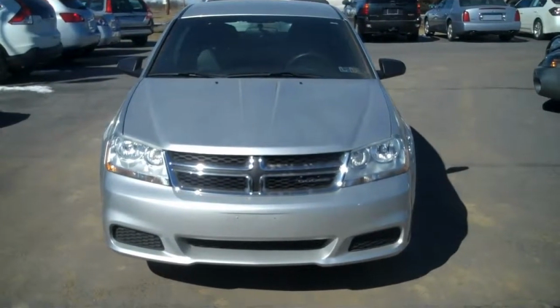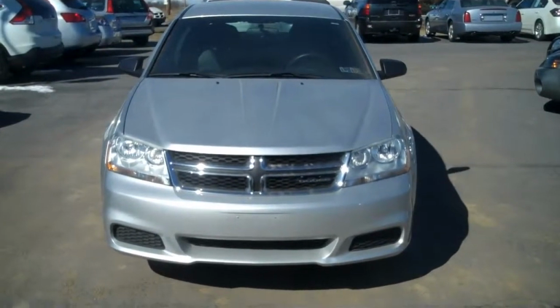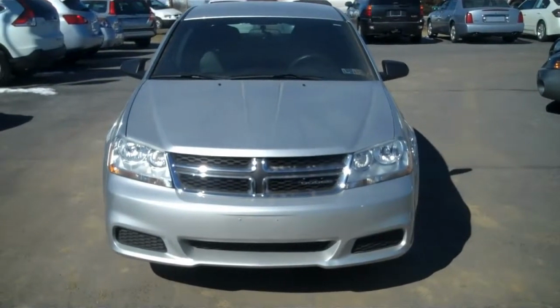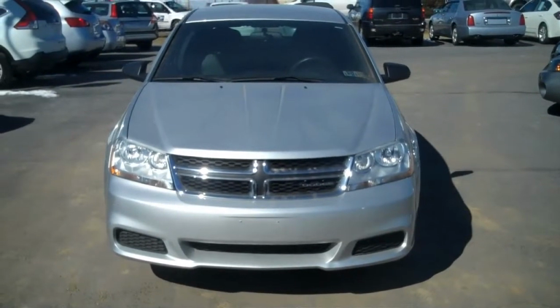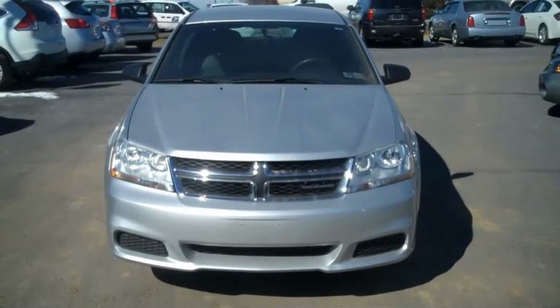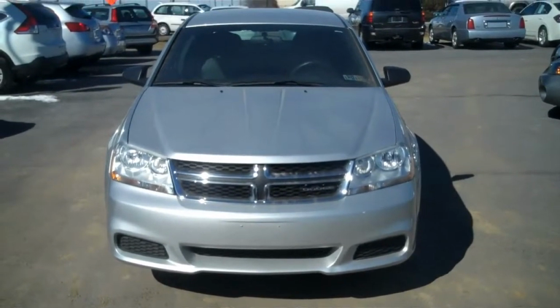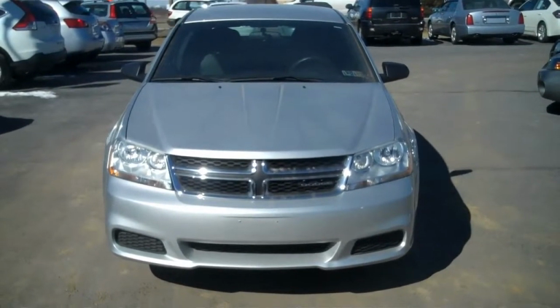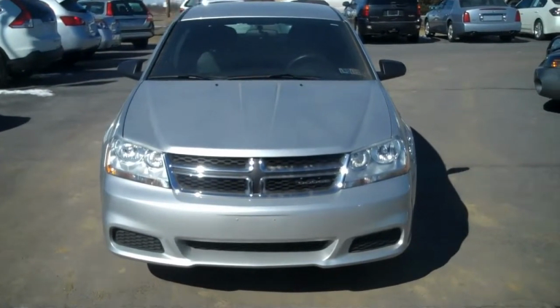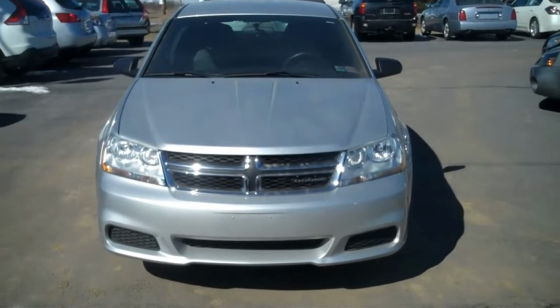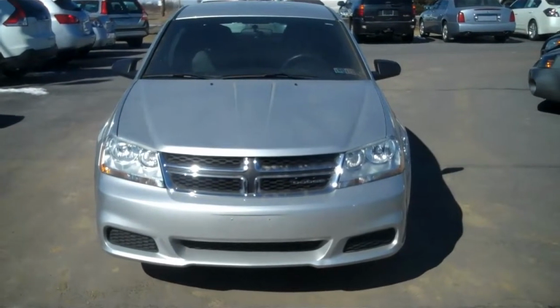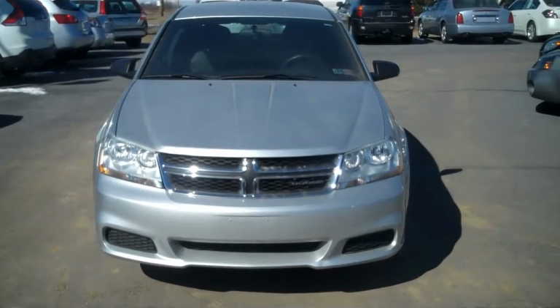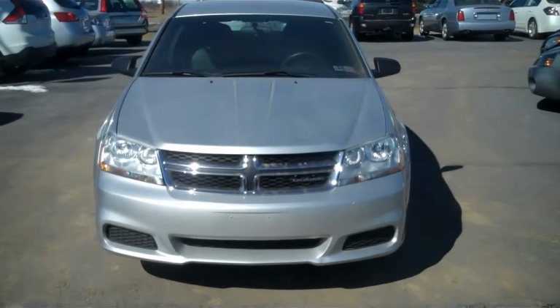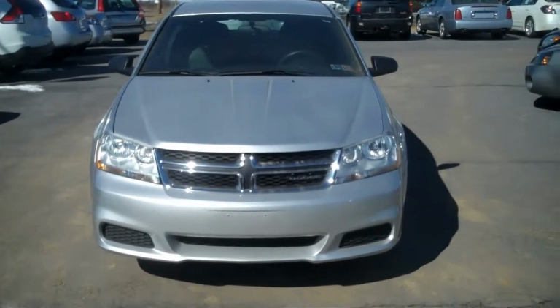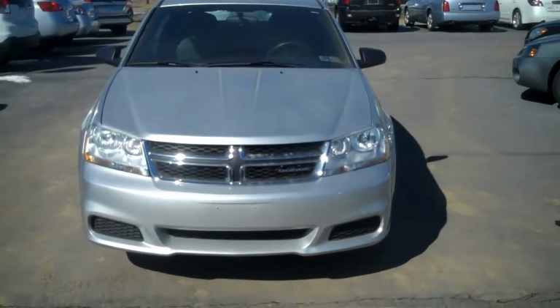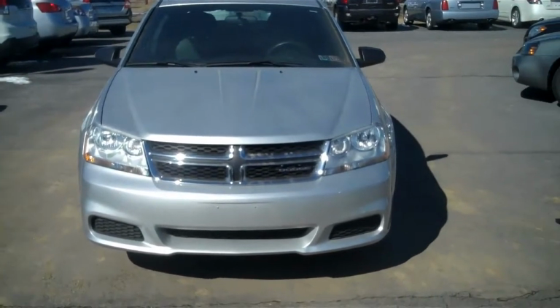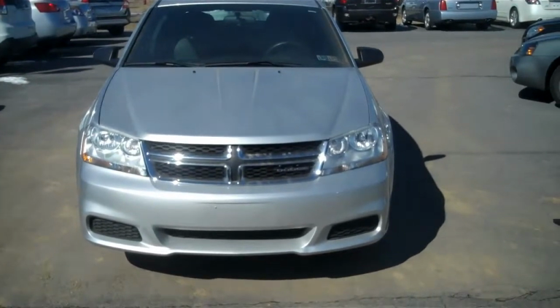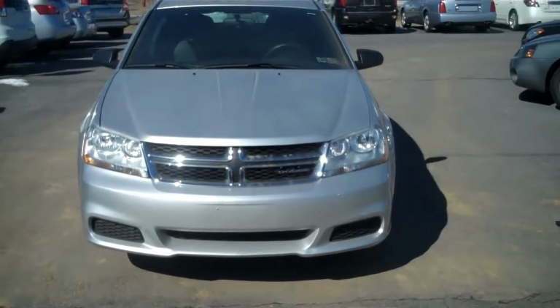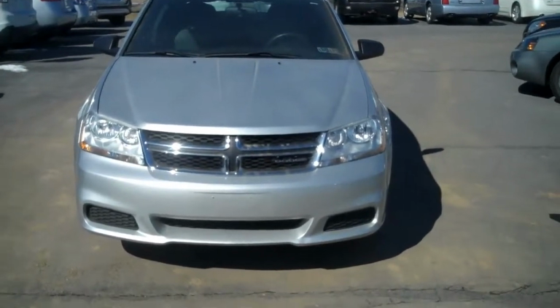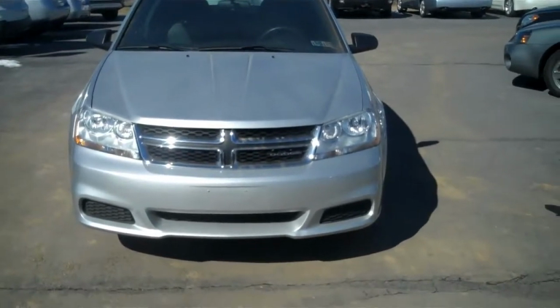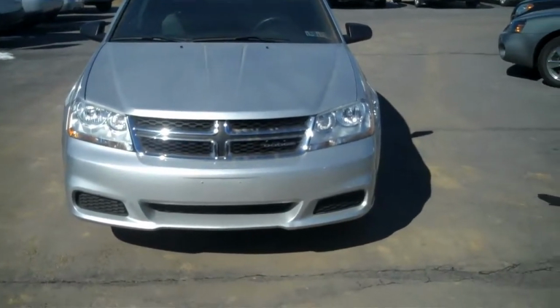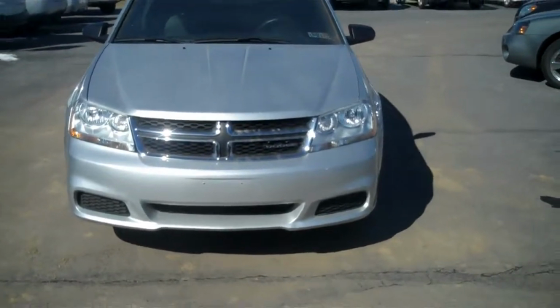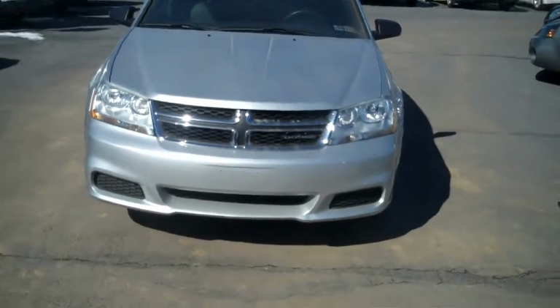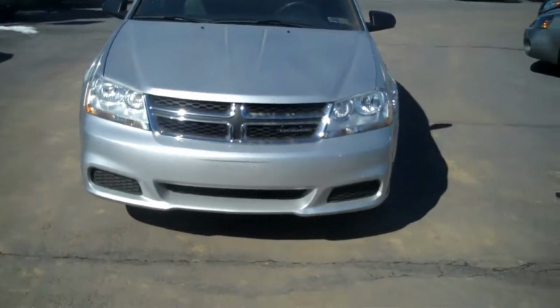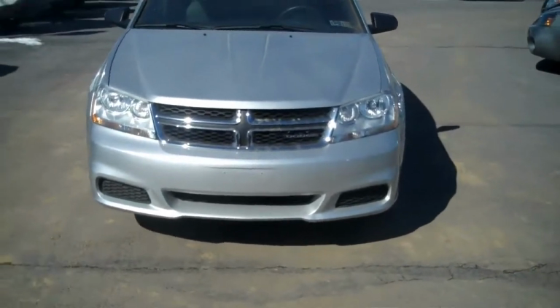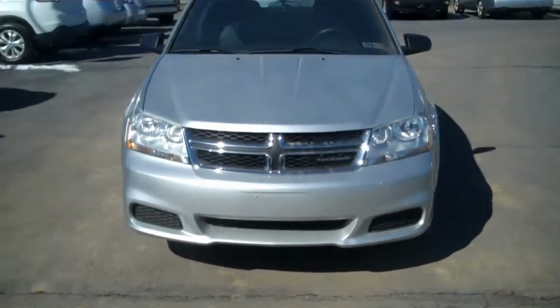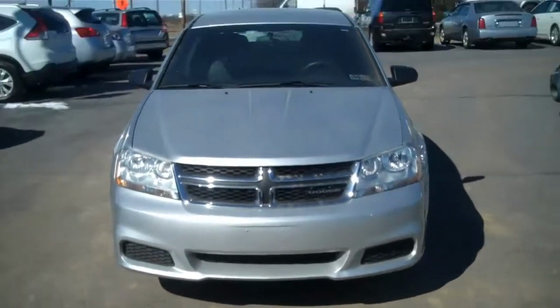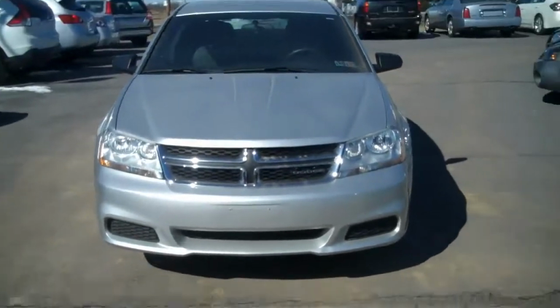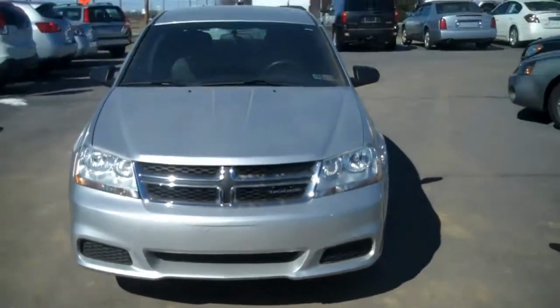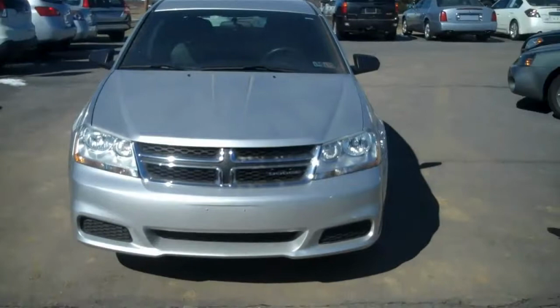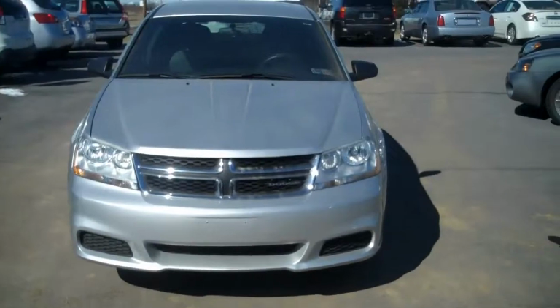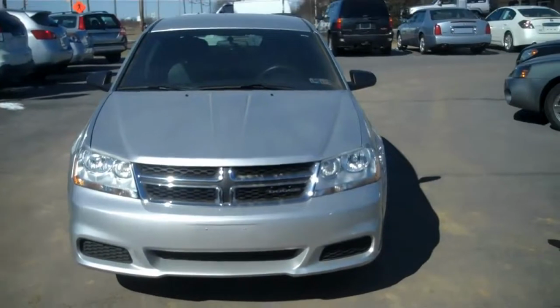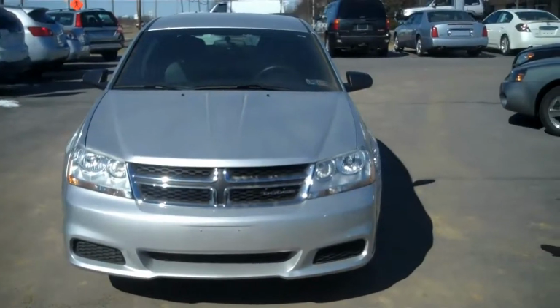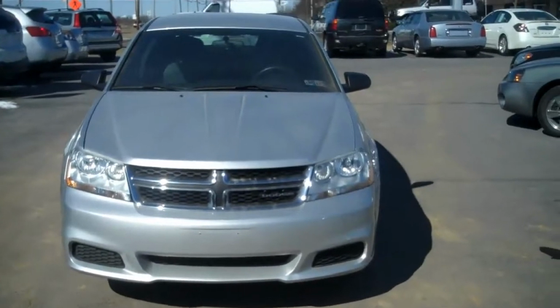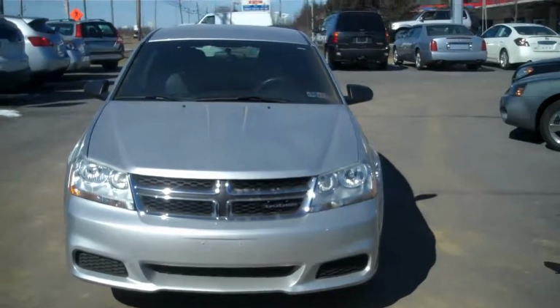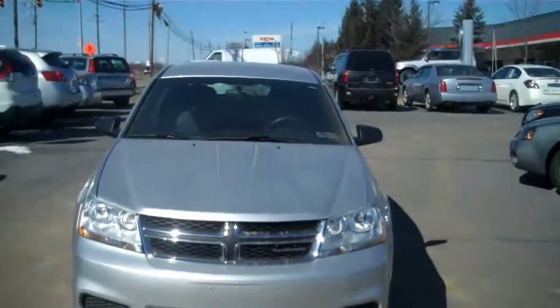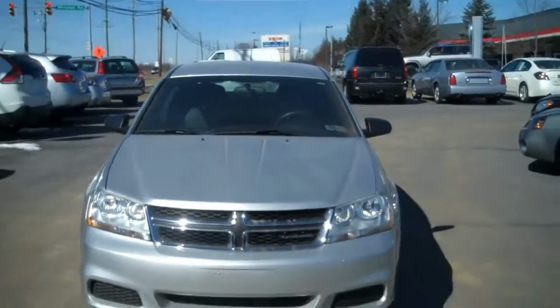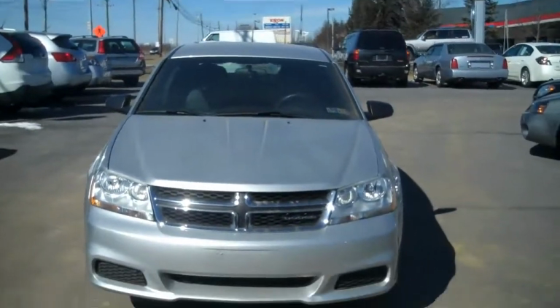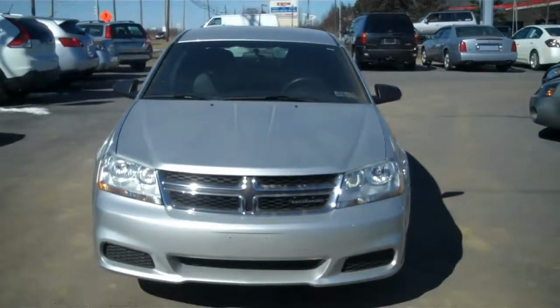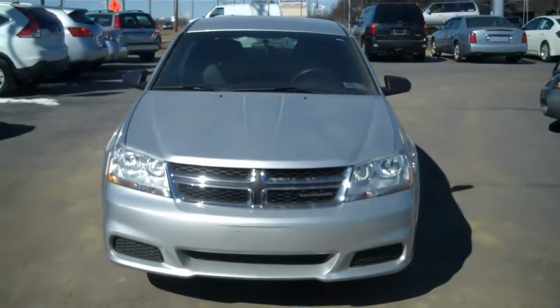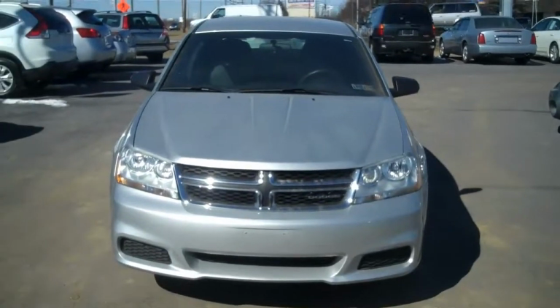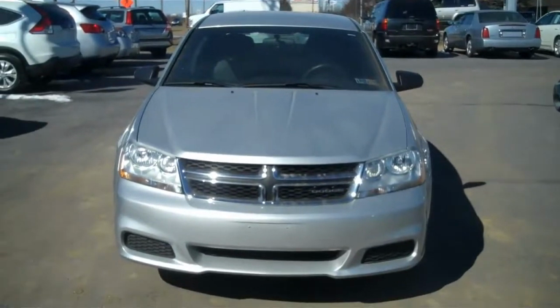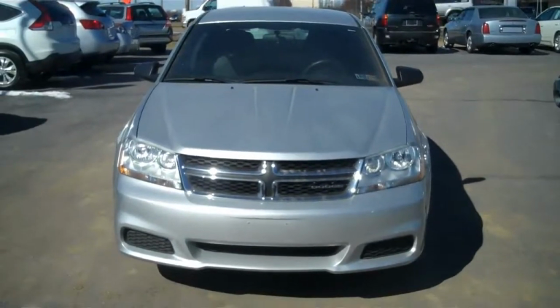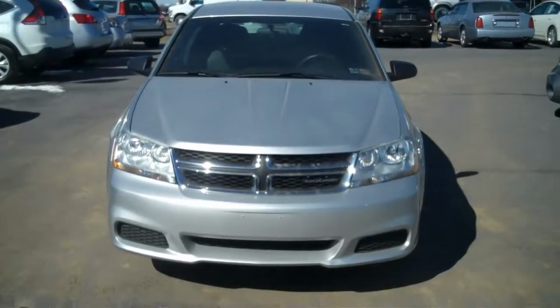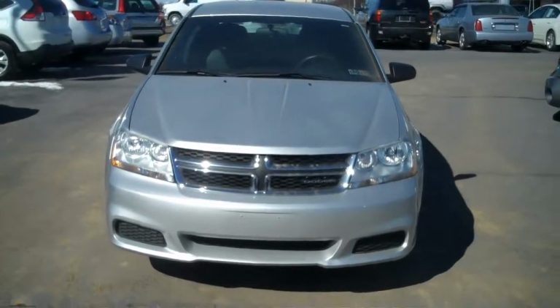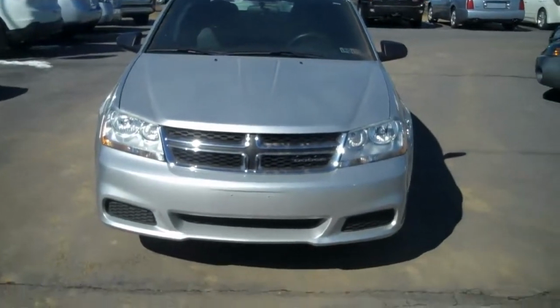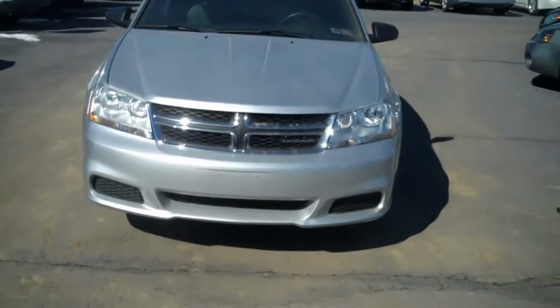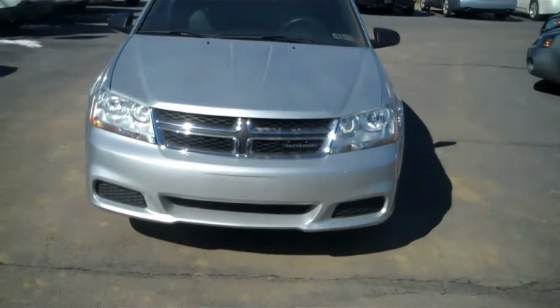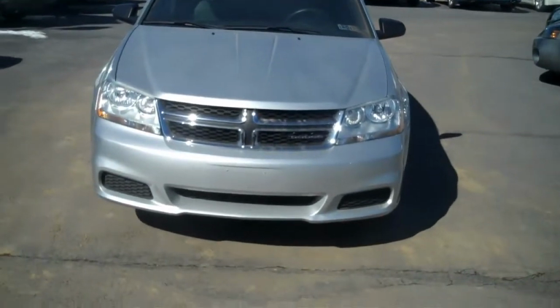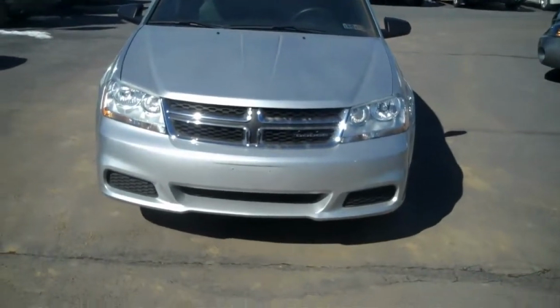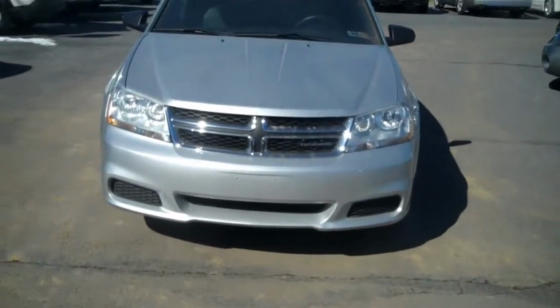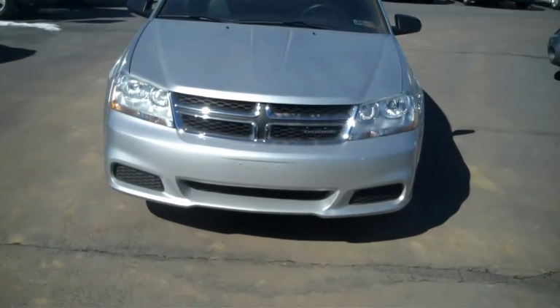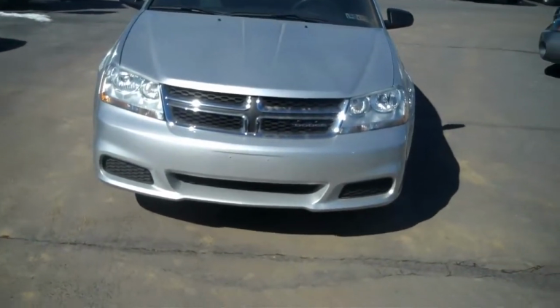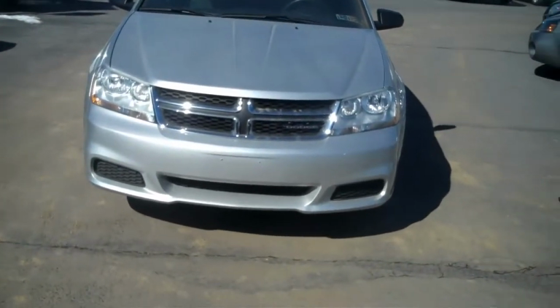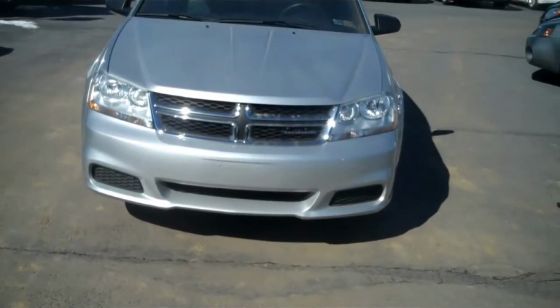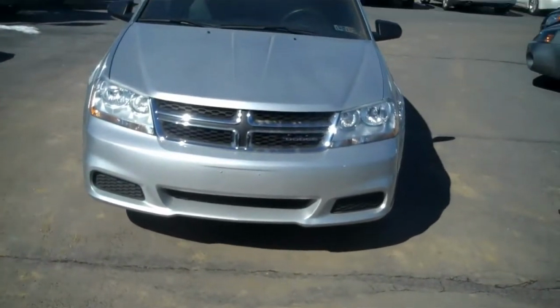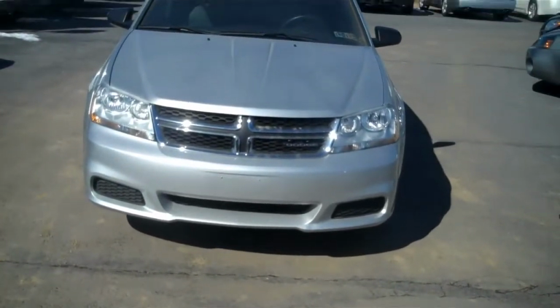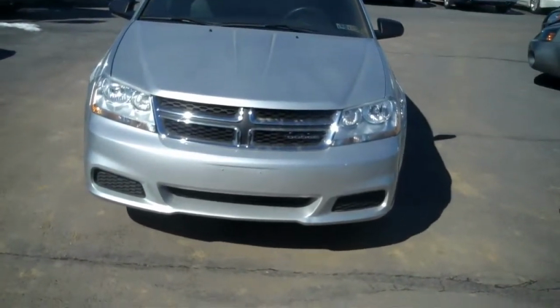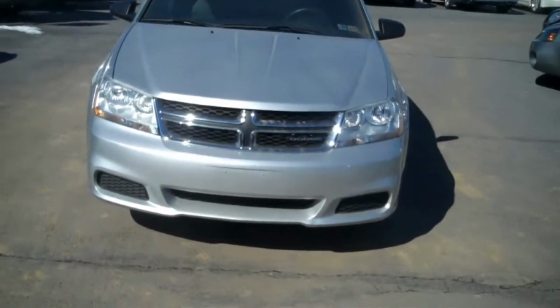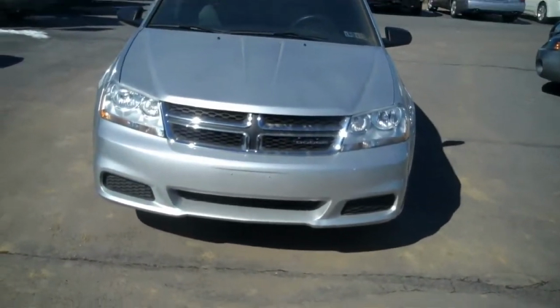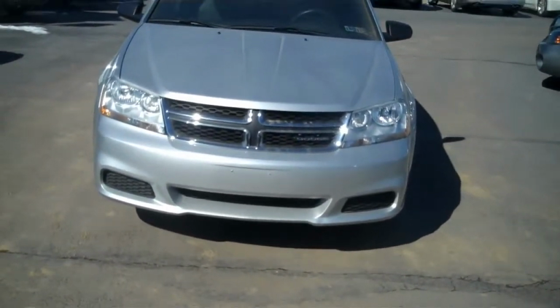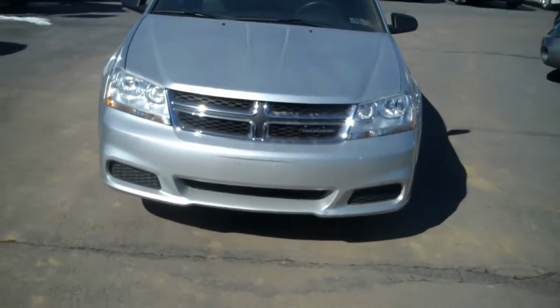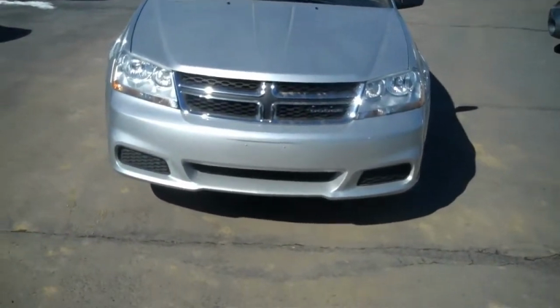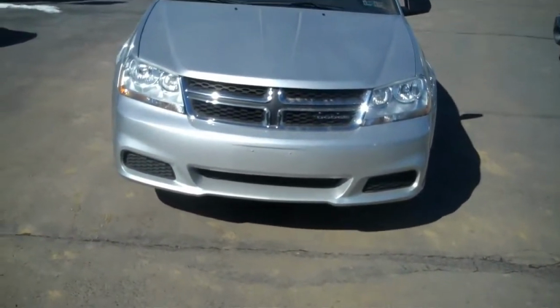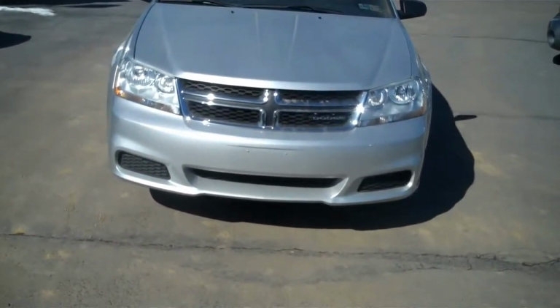Hey Larry, this is Mike from Audi Estate College. I just wanted to give you a quick walk around of the Dodge Avenger that you were looking at.